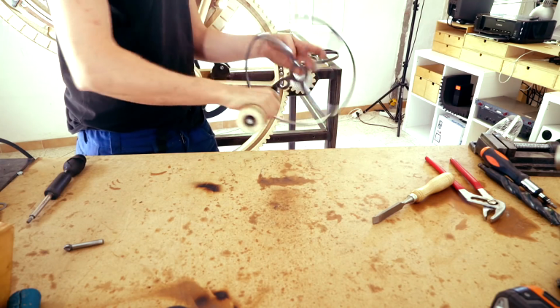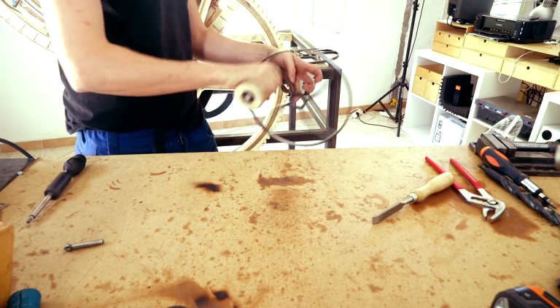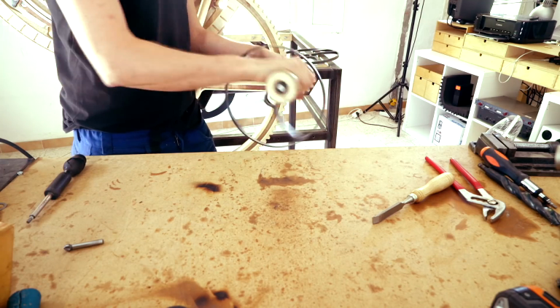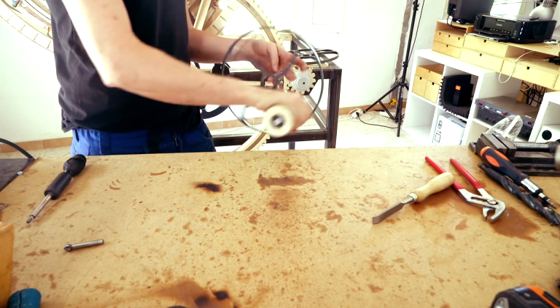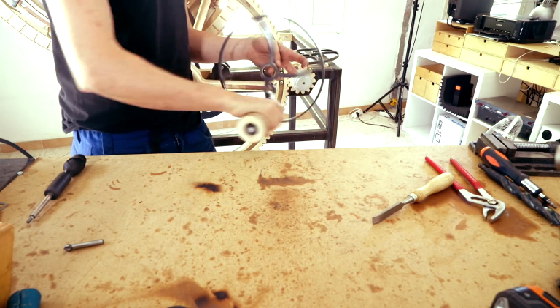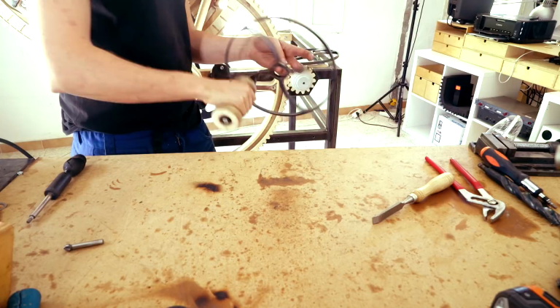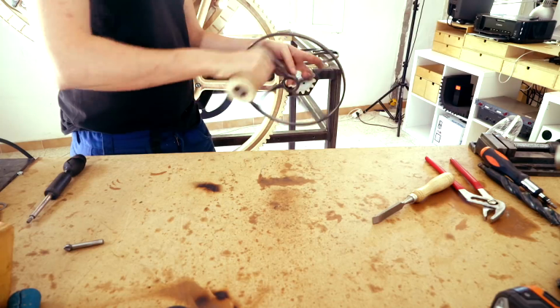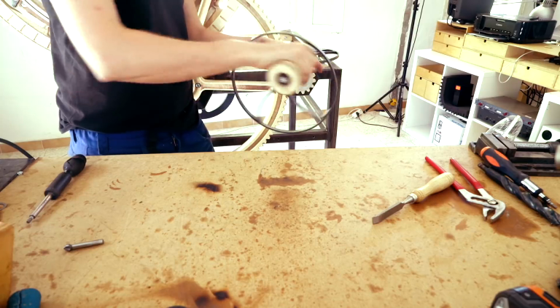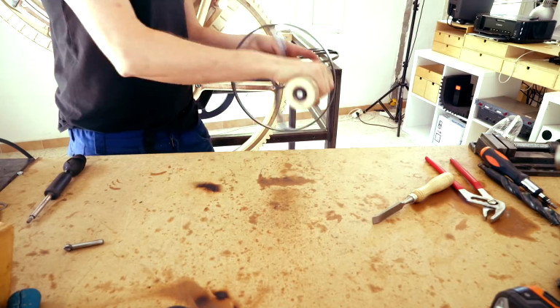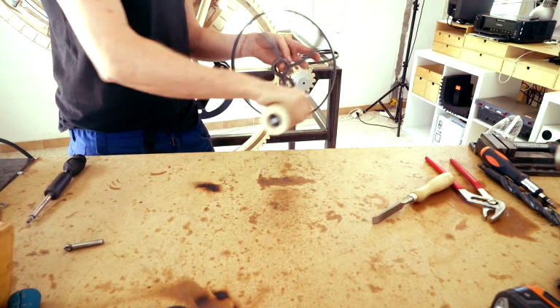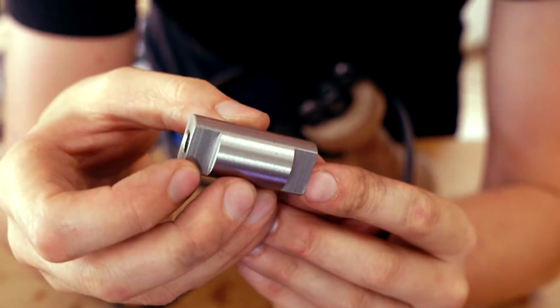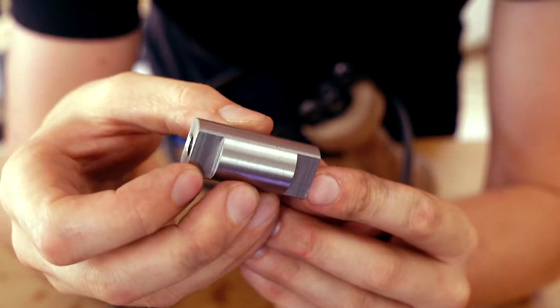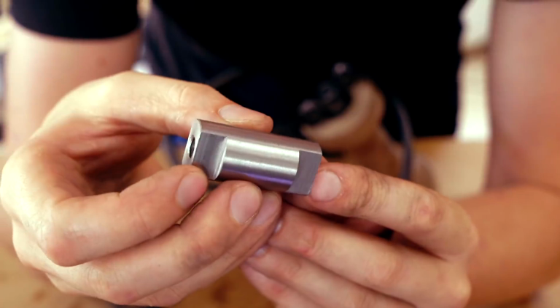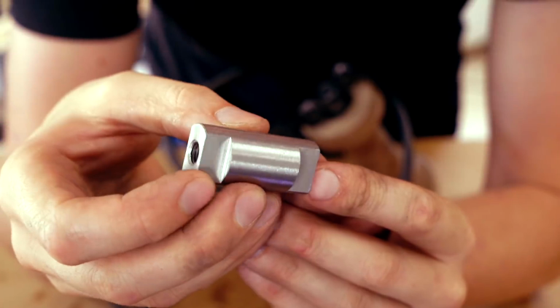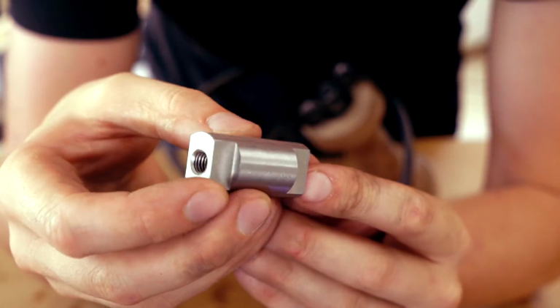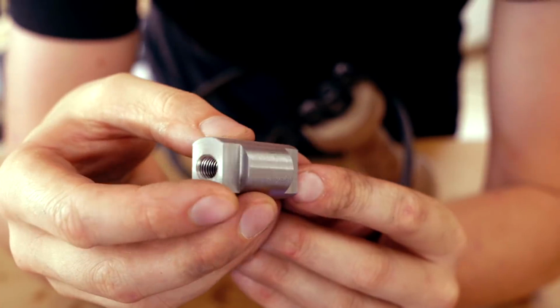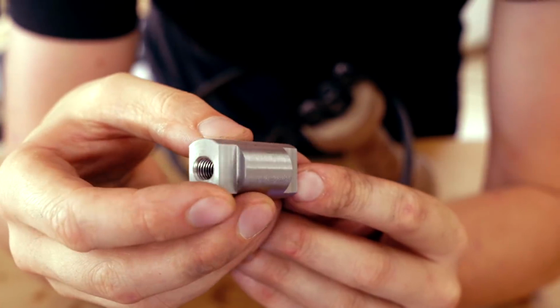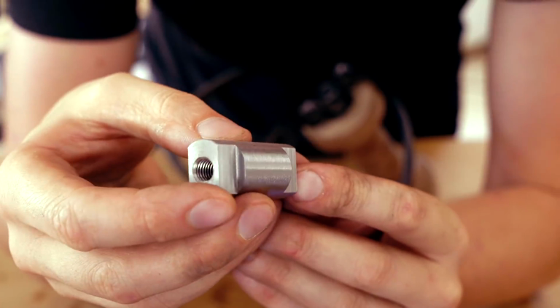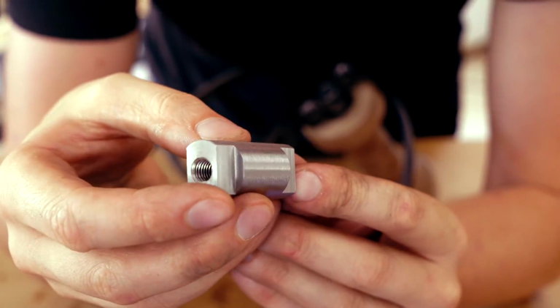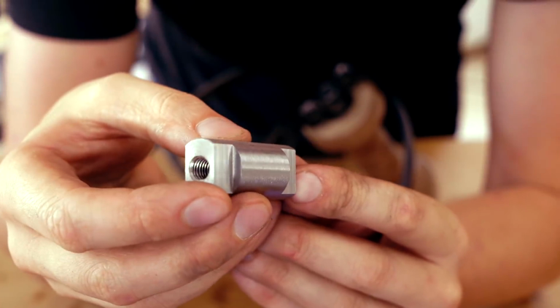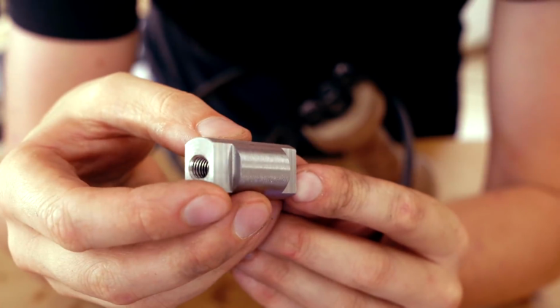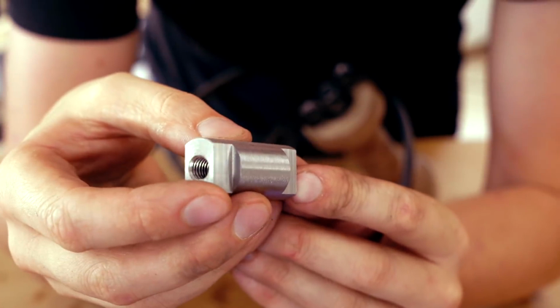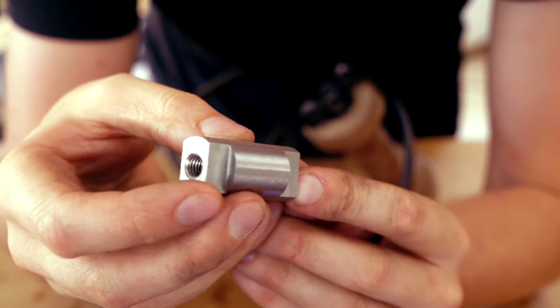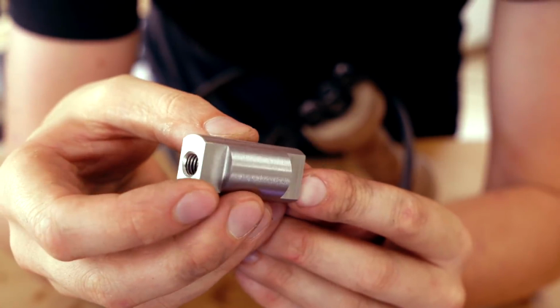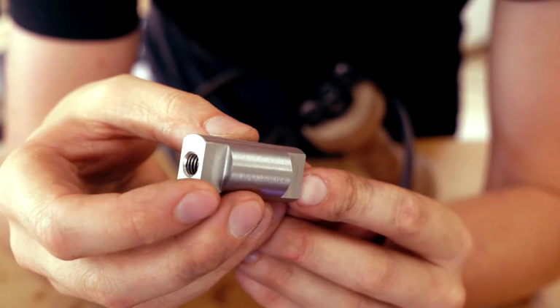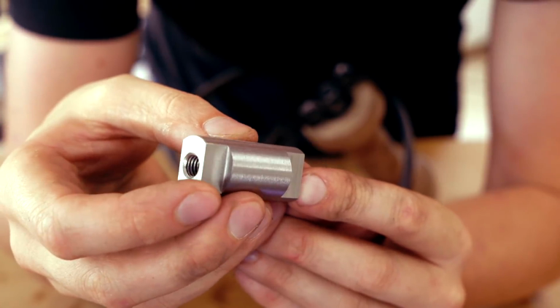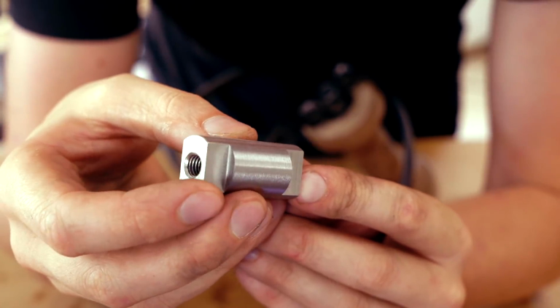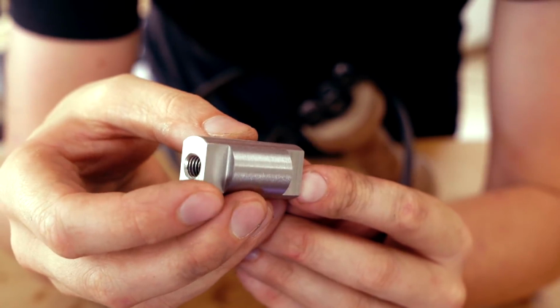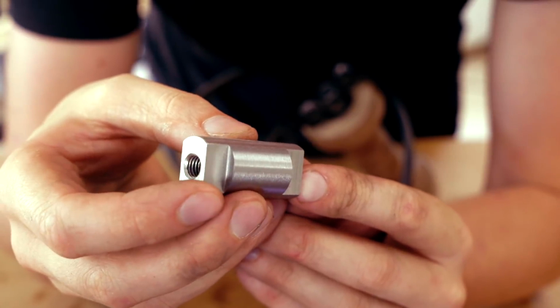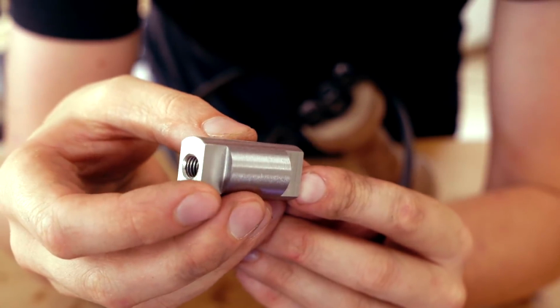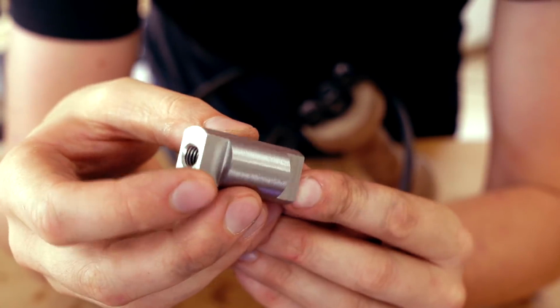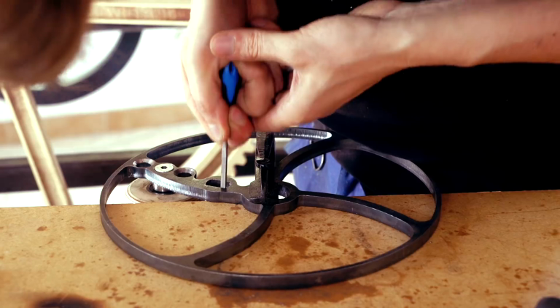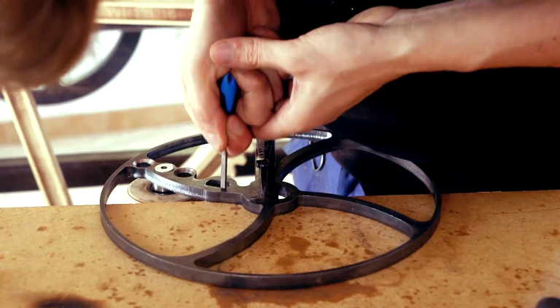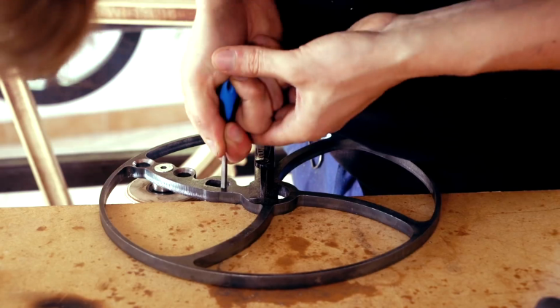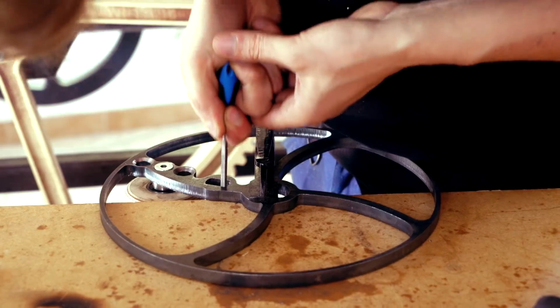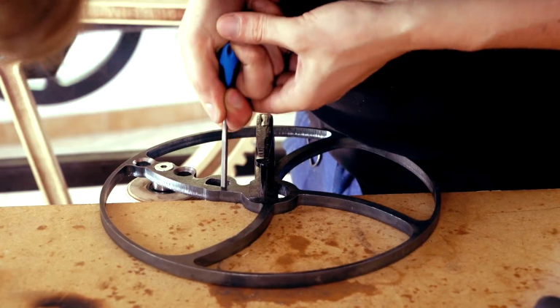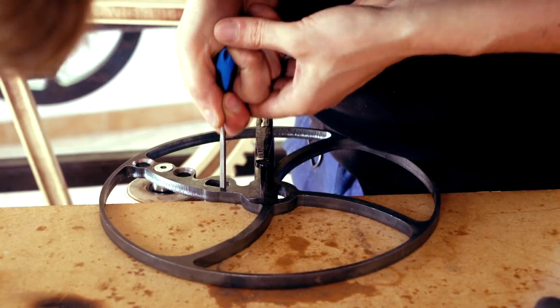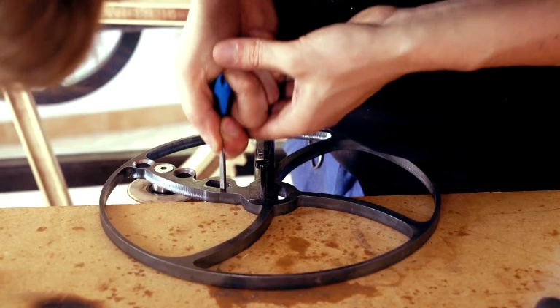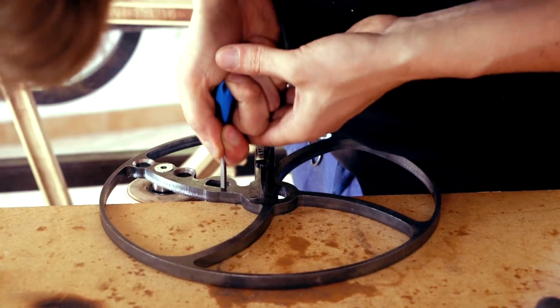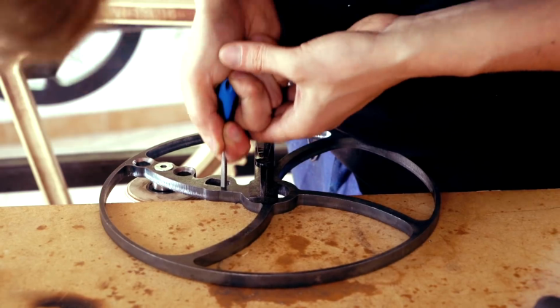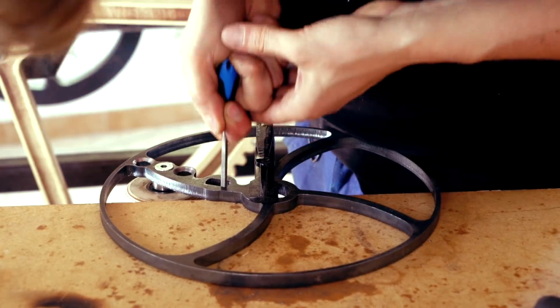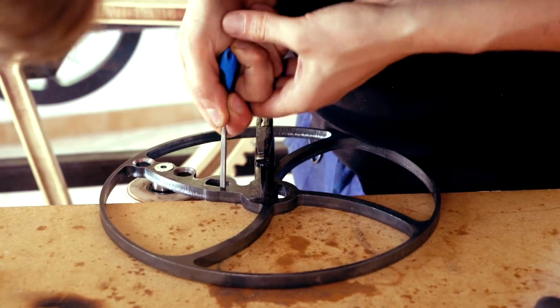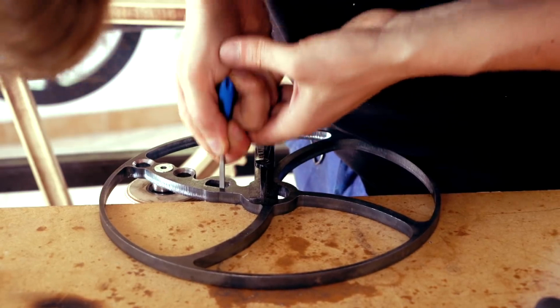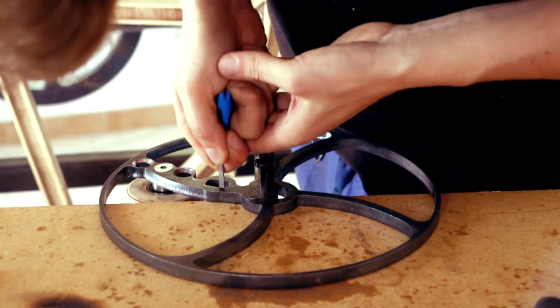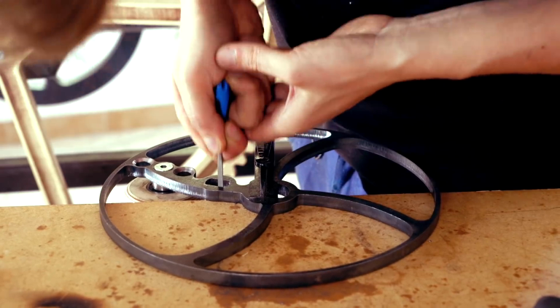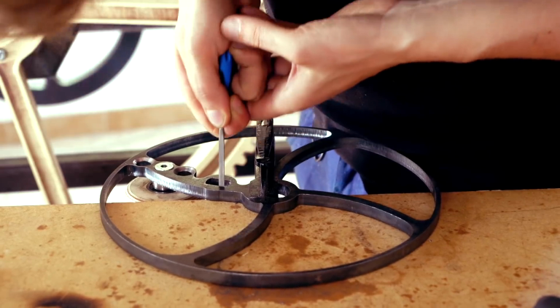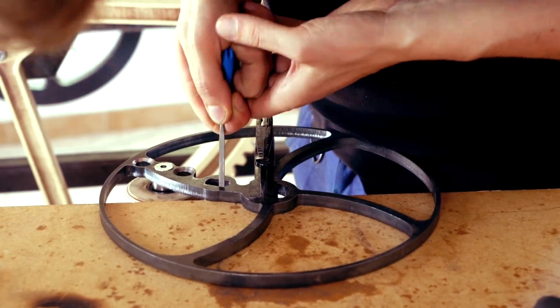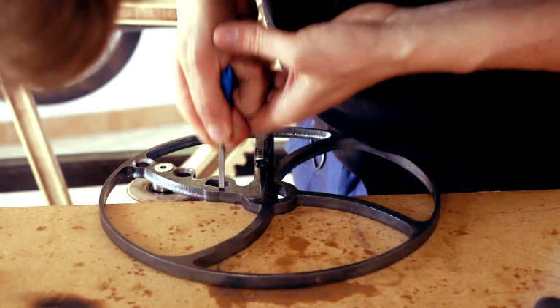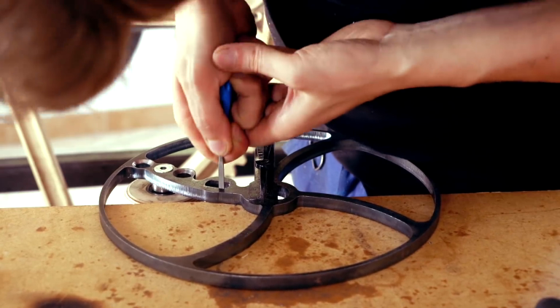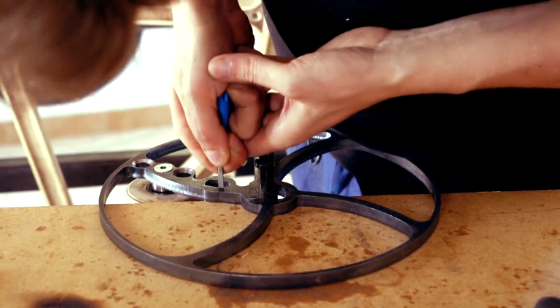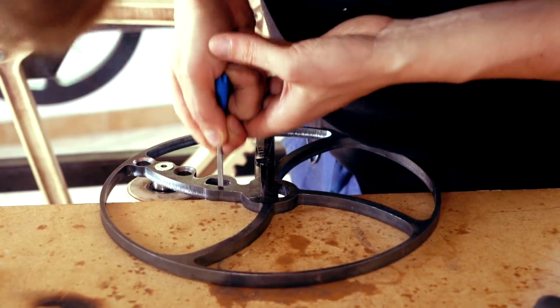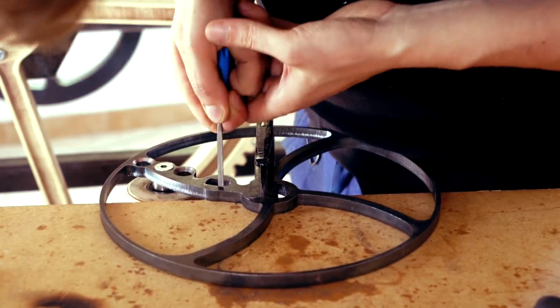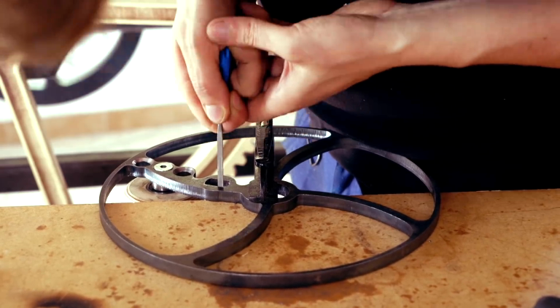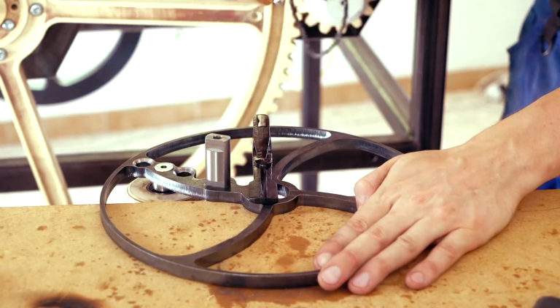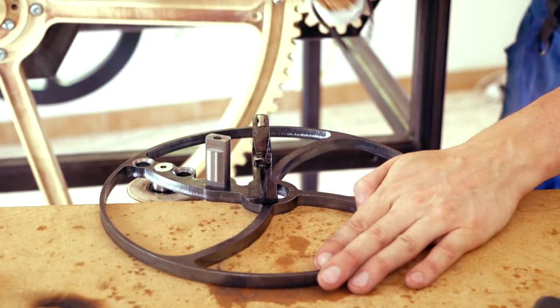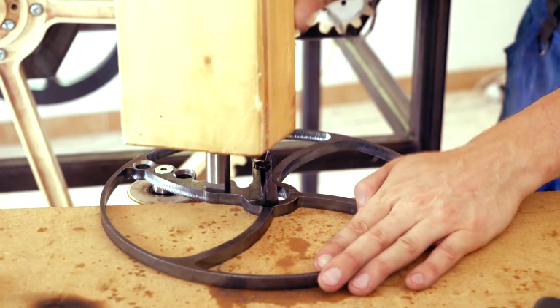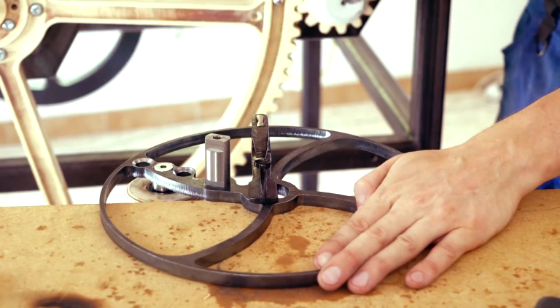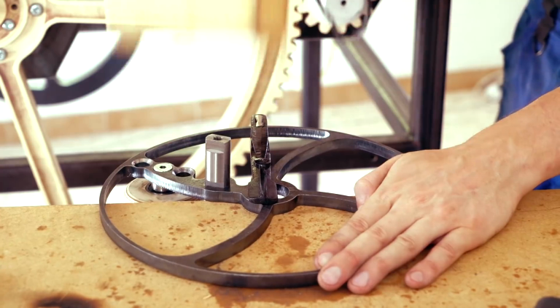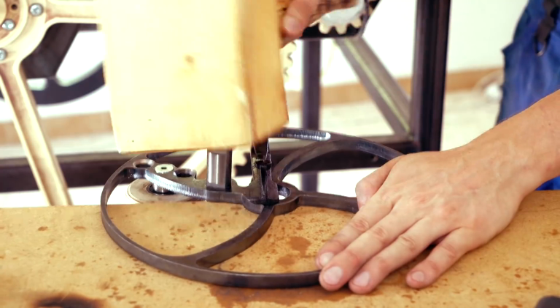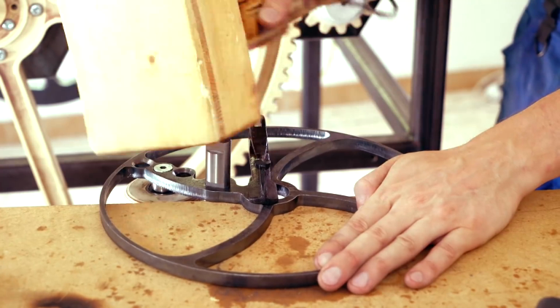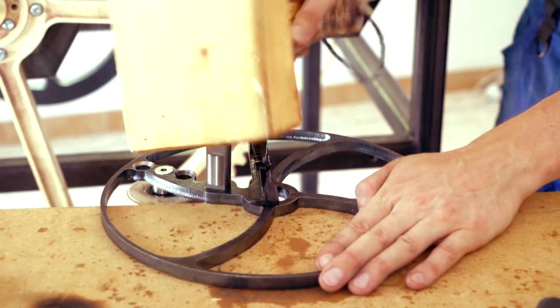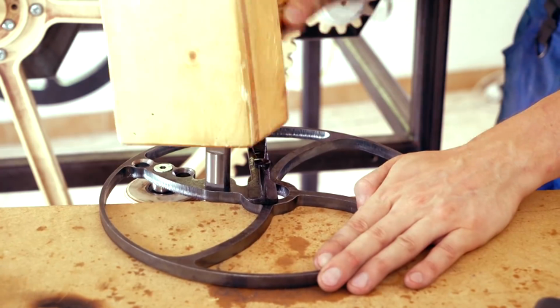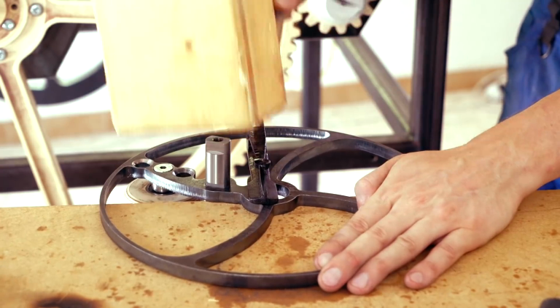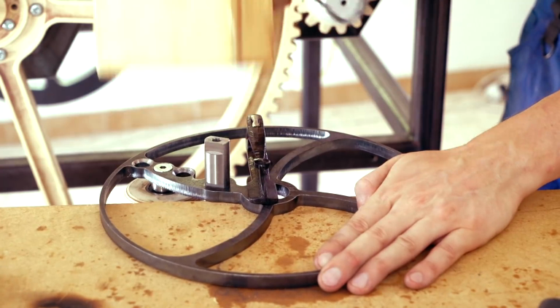But the closer to the center the crank is, the easier it is to play fast, so it's going to be a compromise.